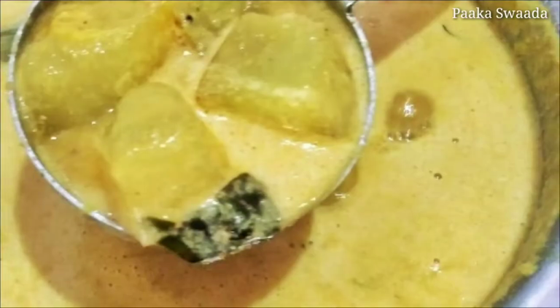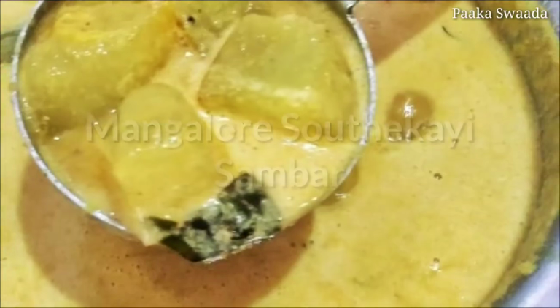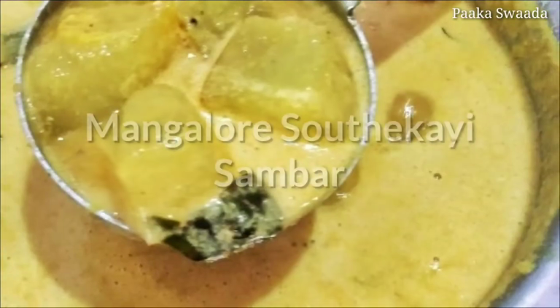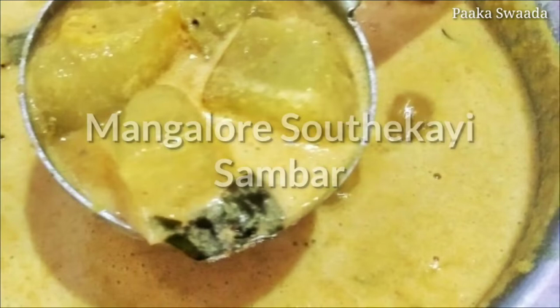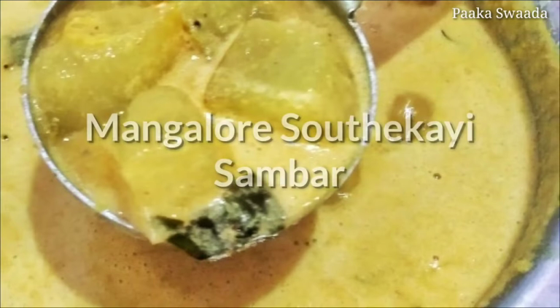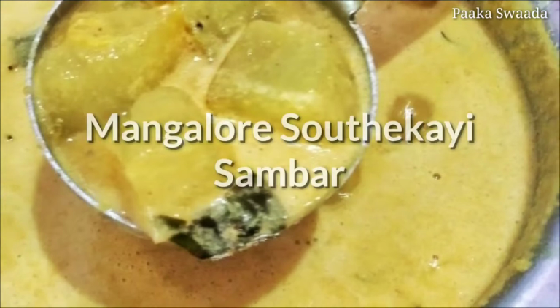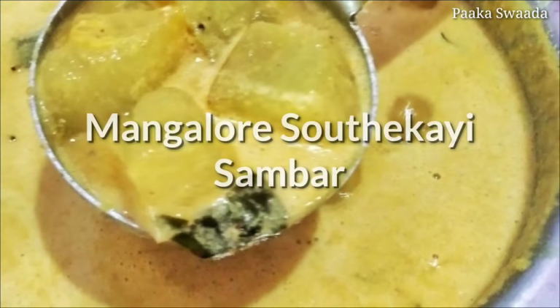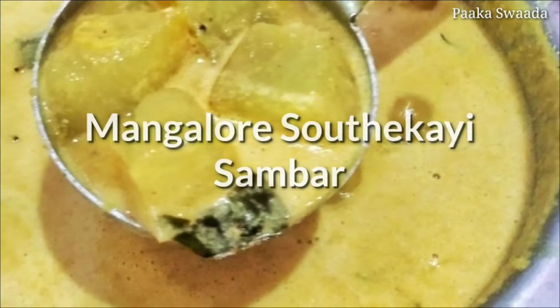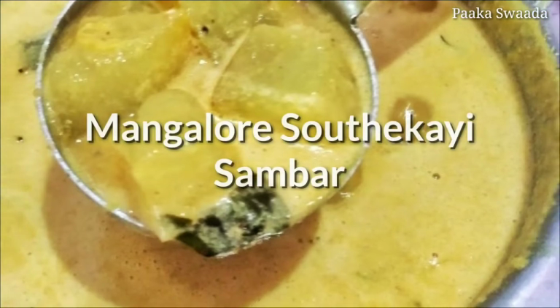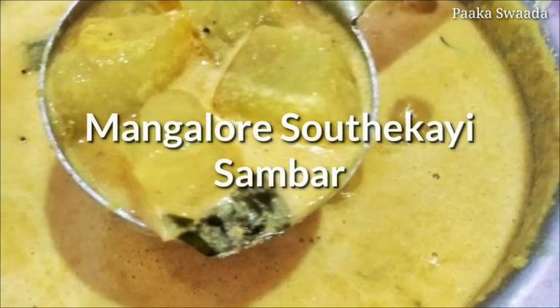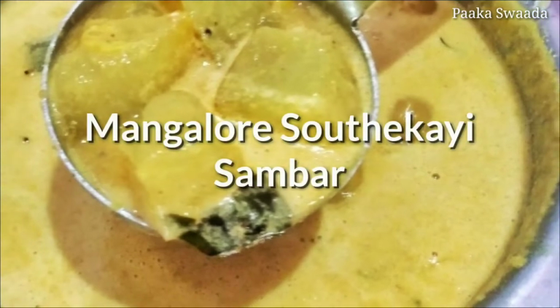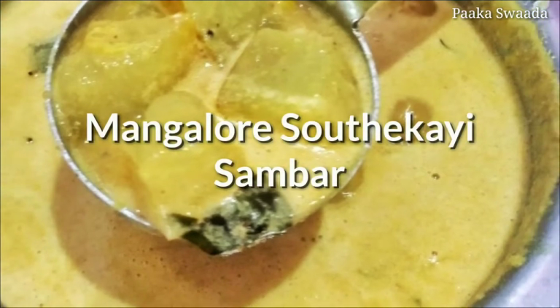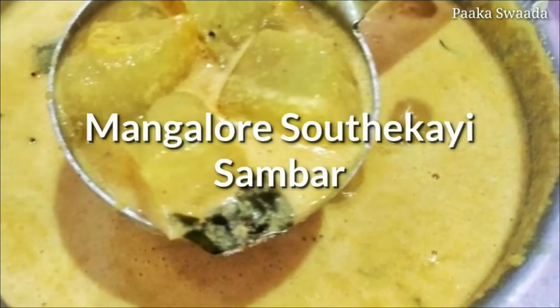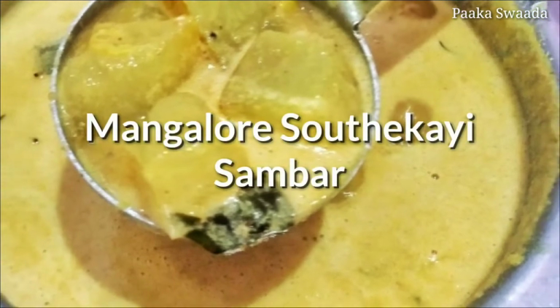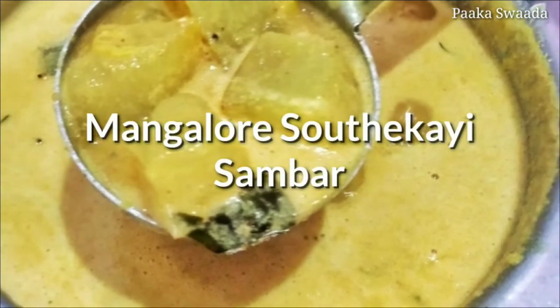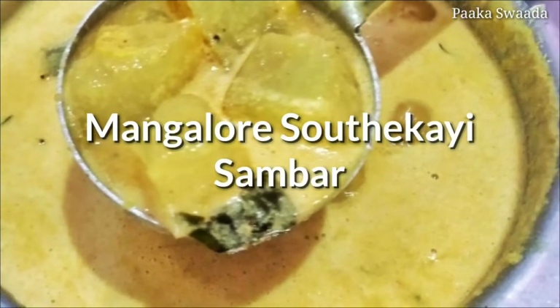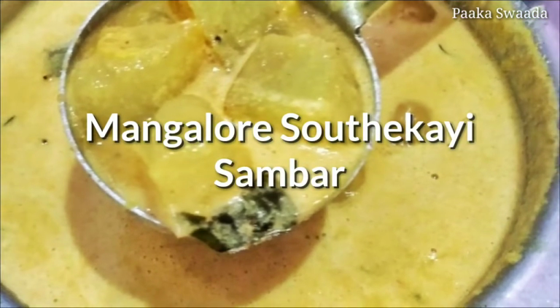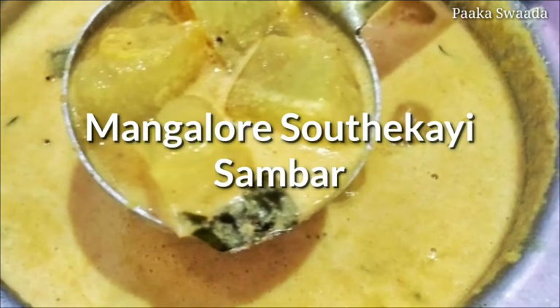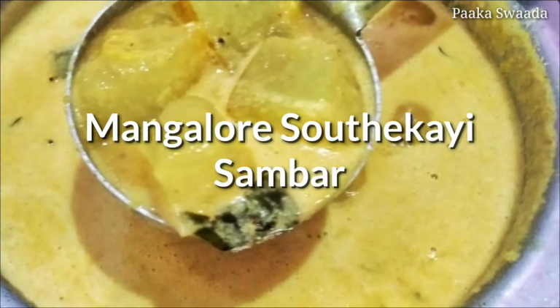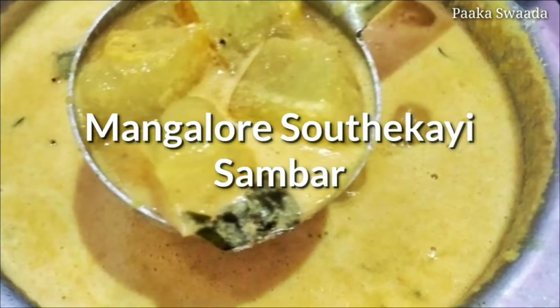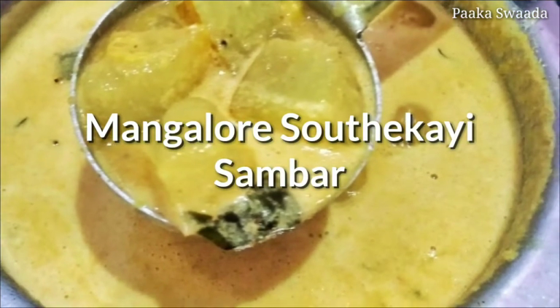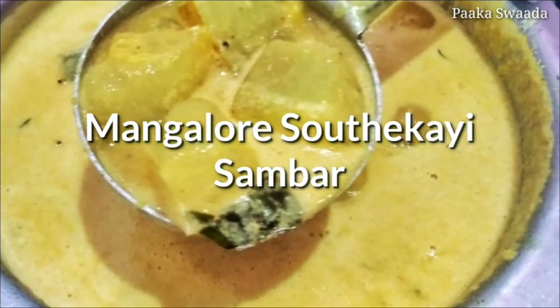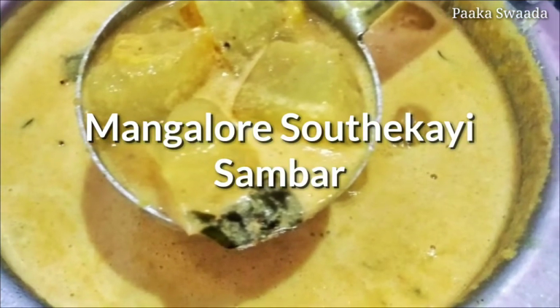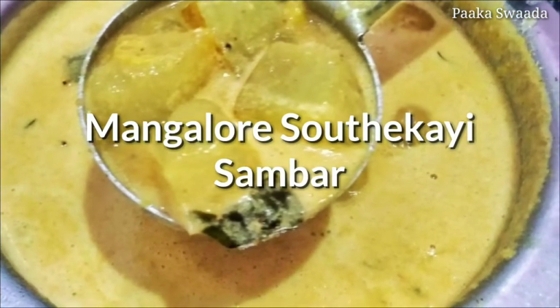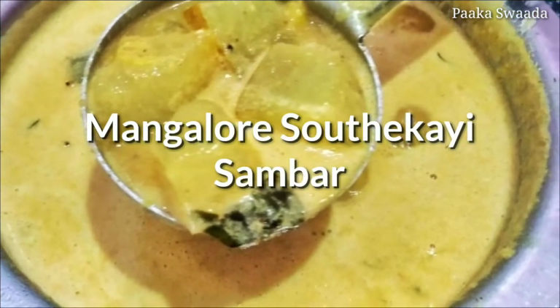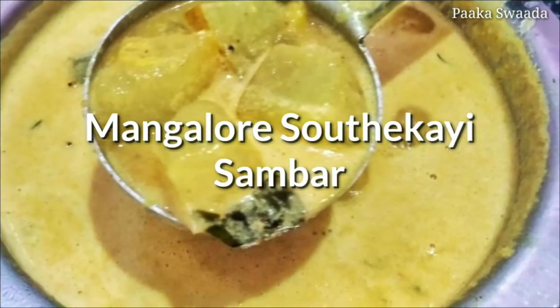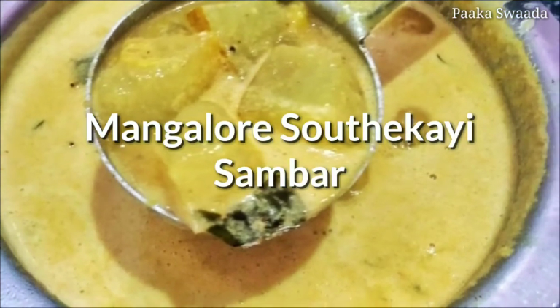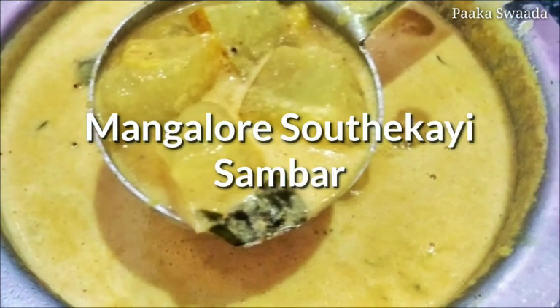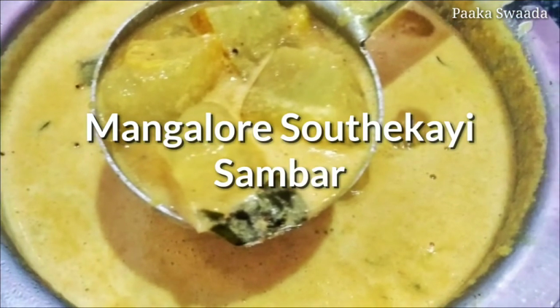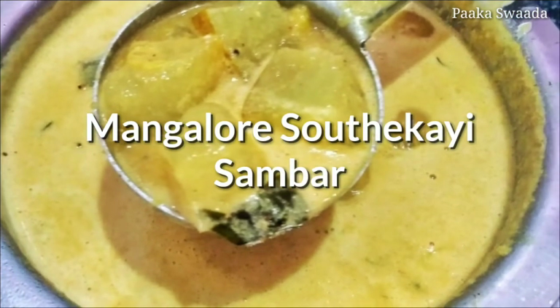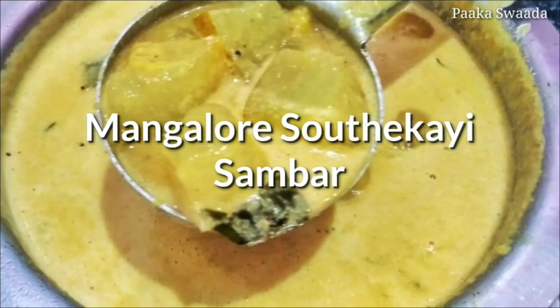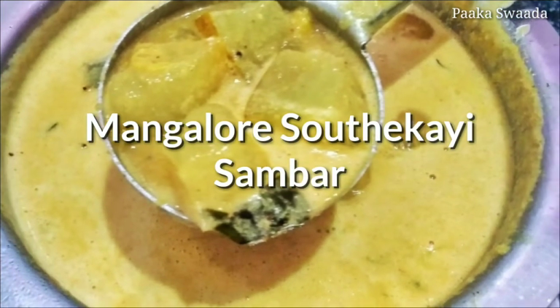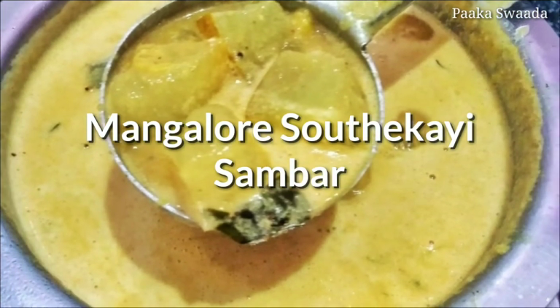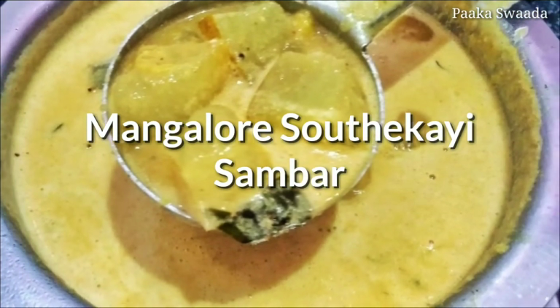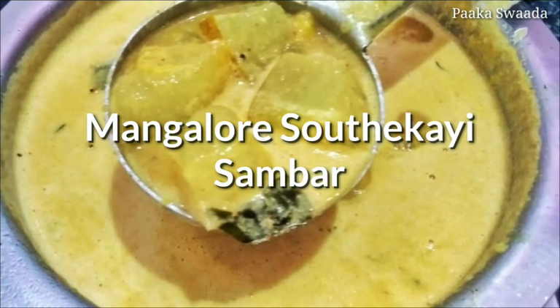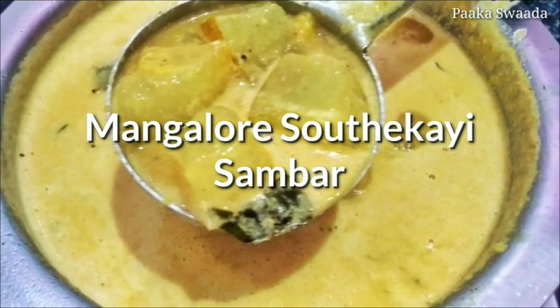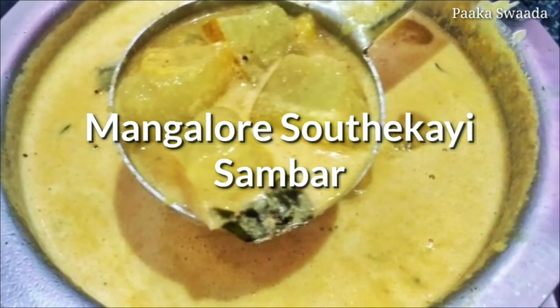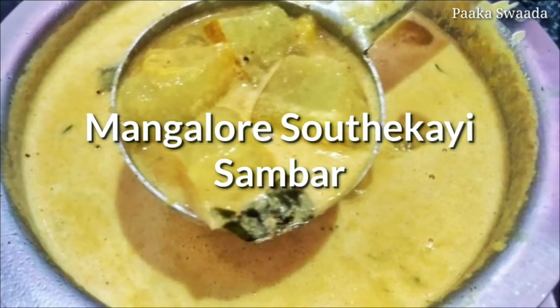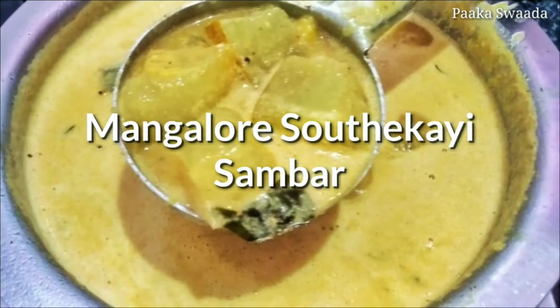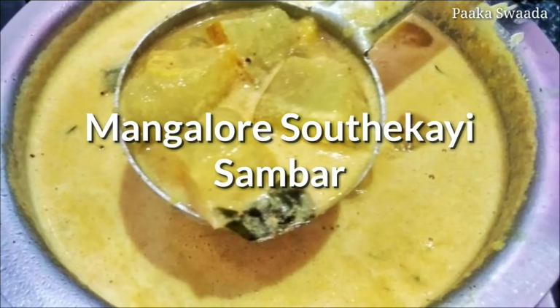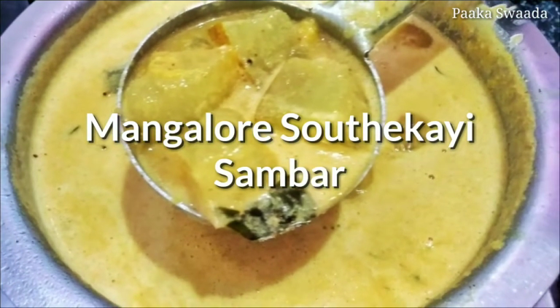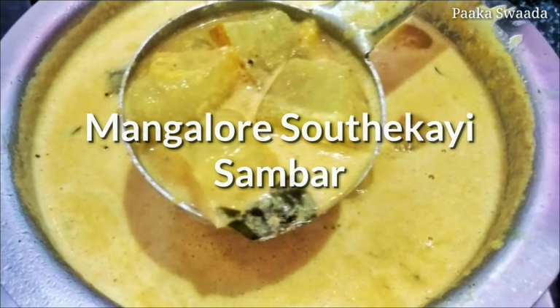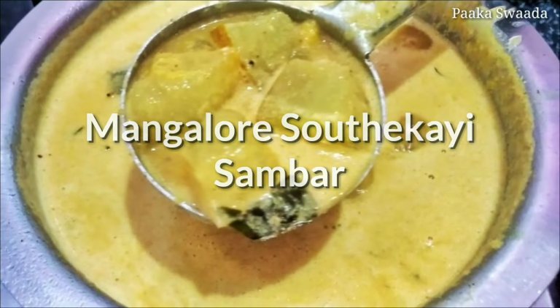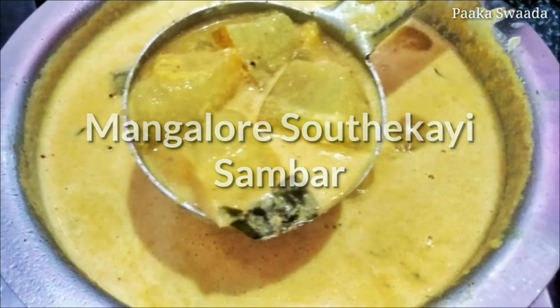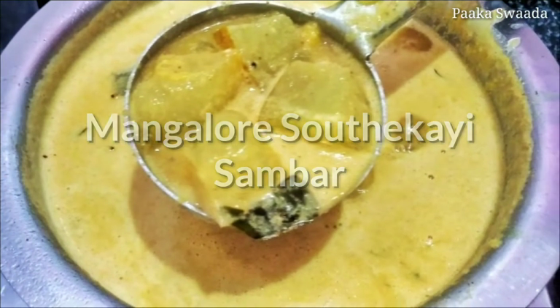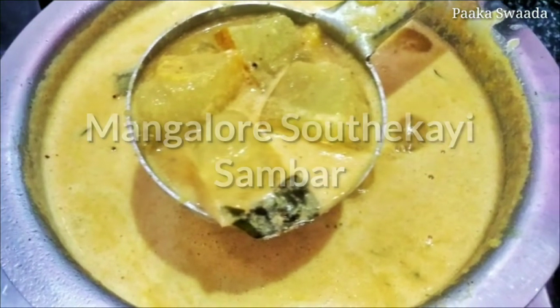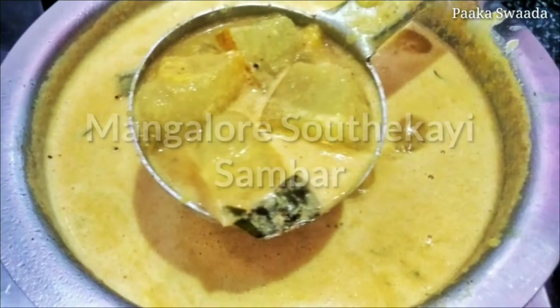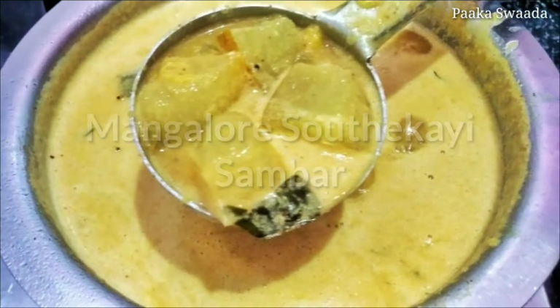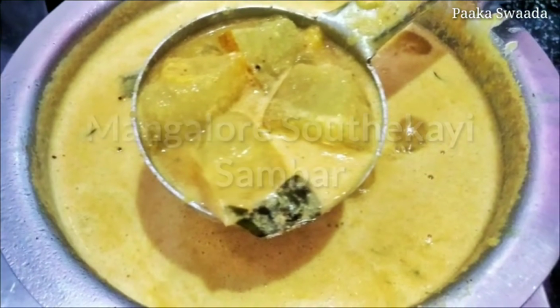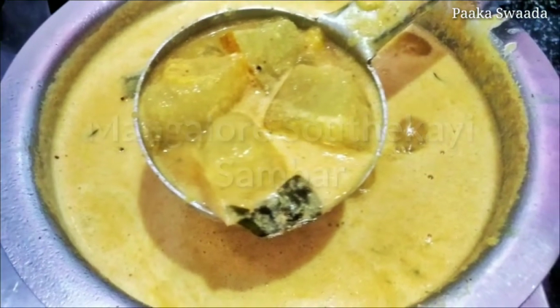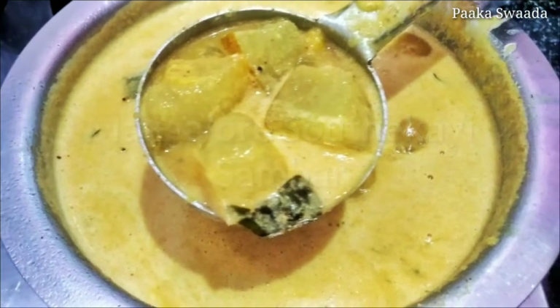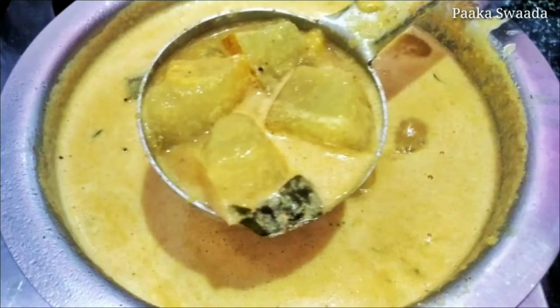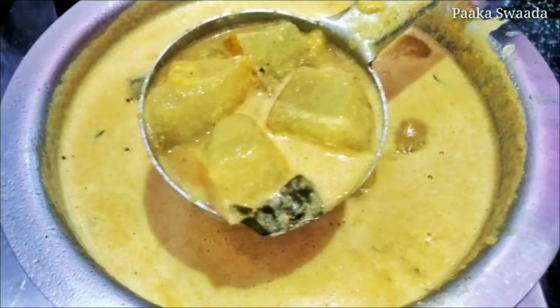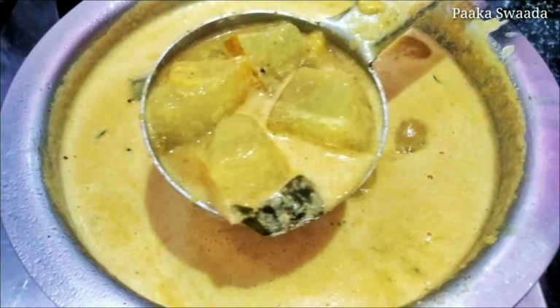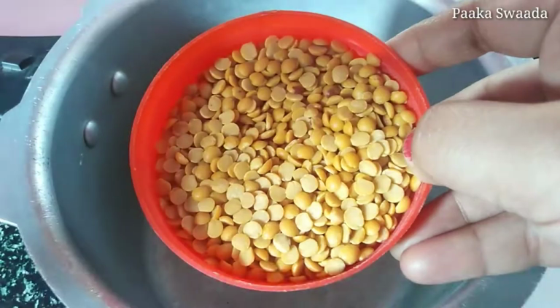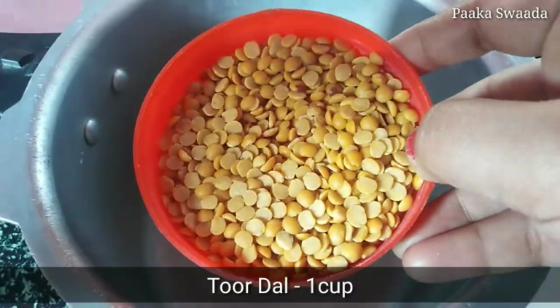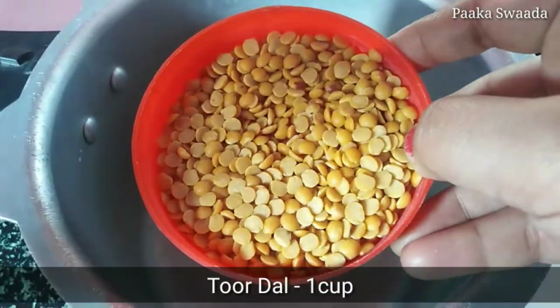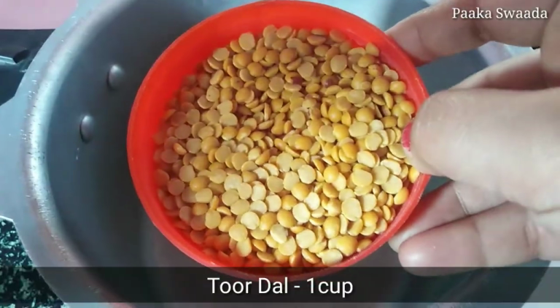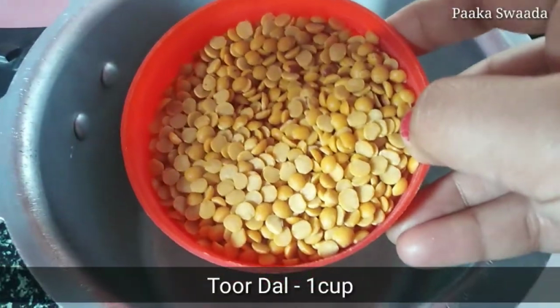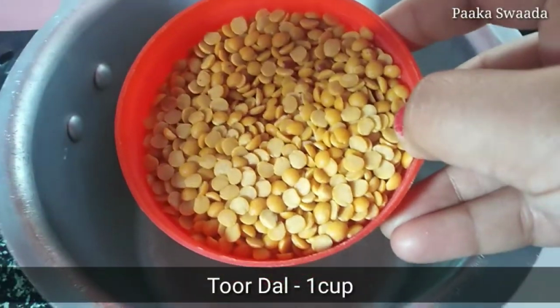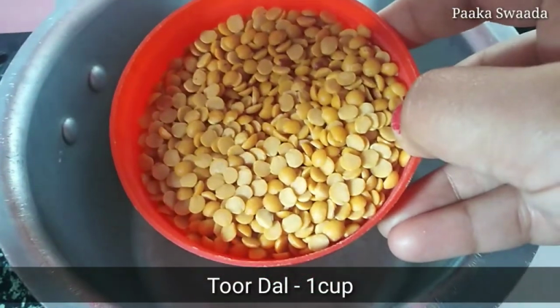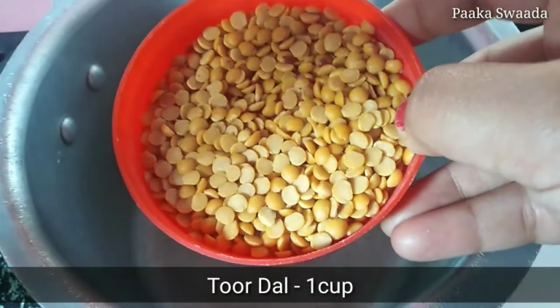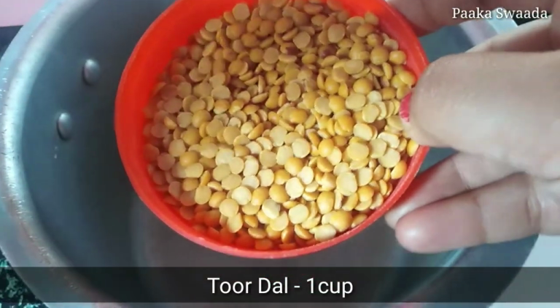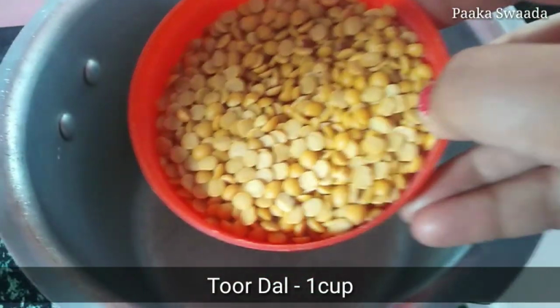My name is Paka Swadakke and welcome to this recipe, Manglur Sothi Kaya Sambar.